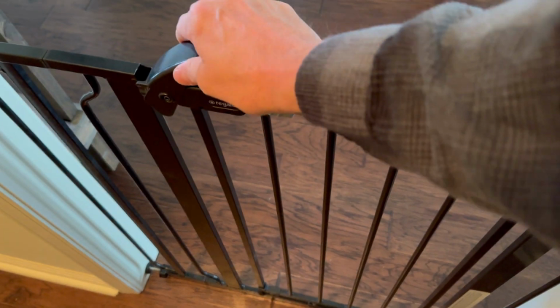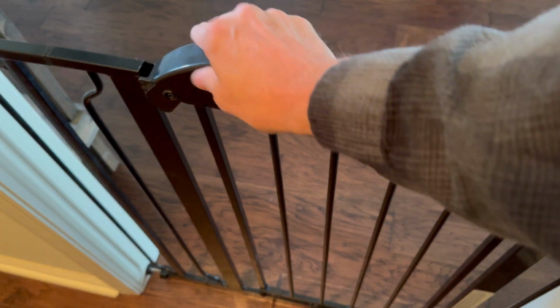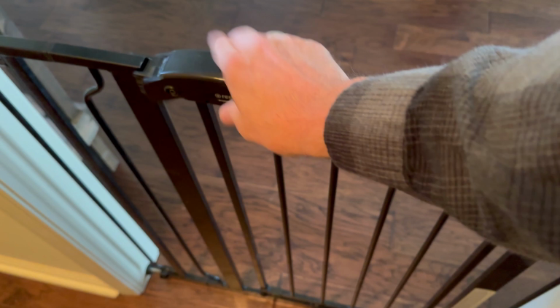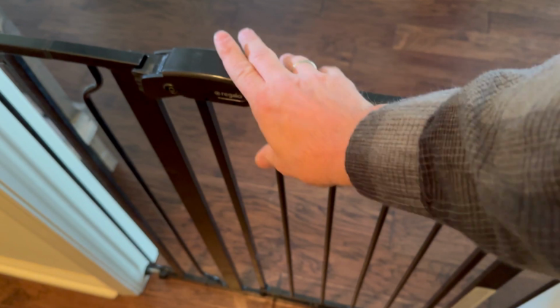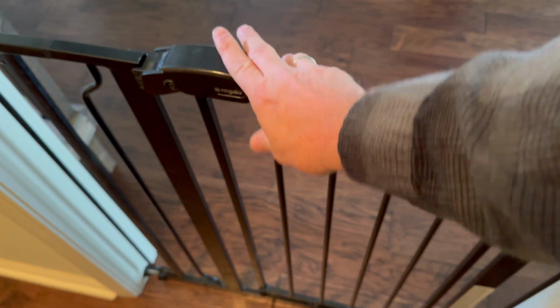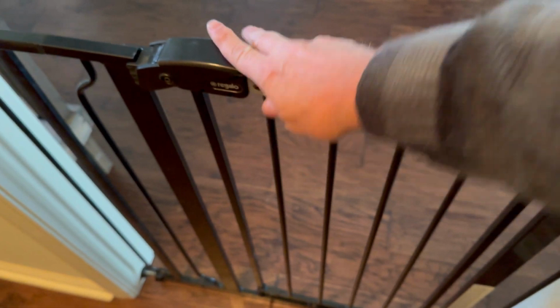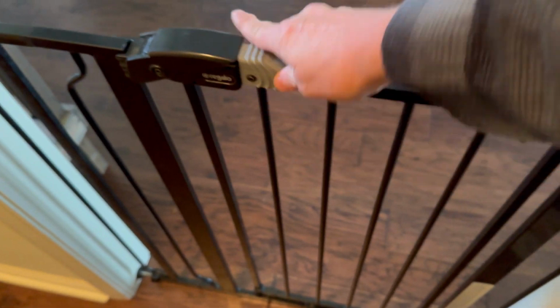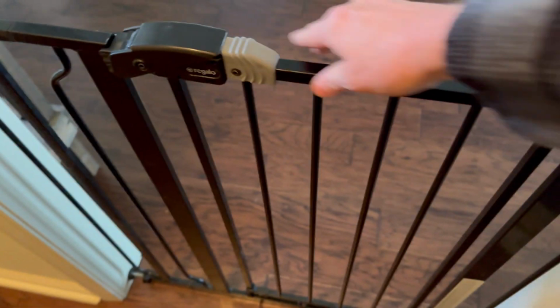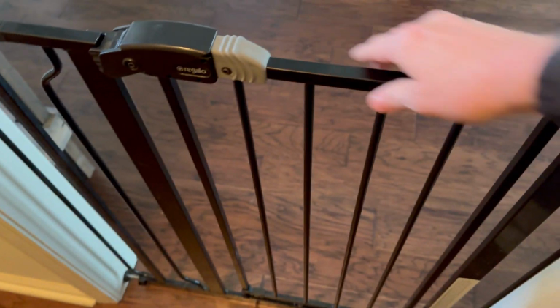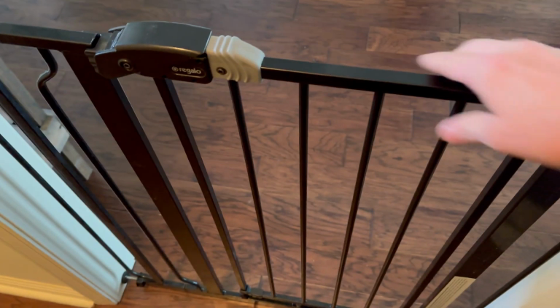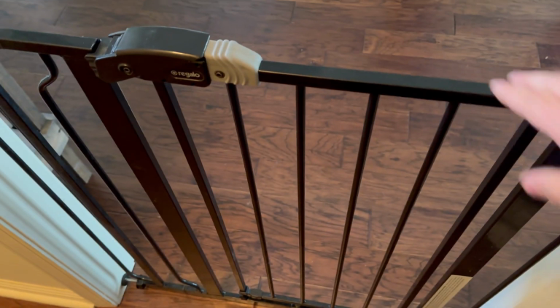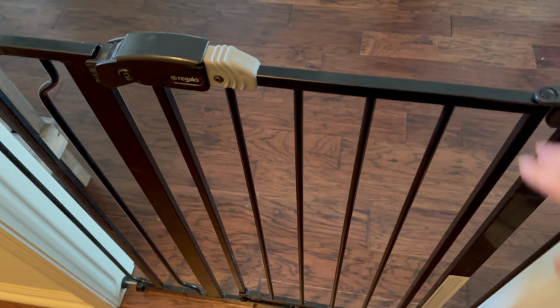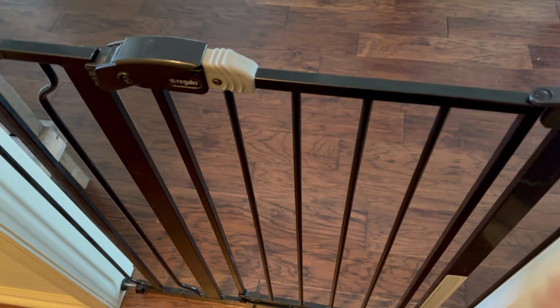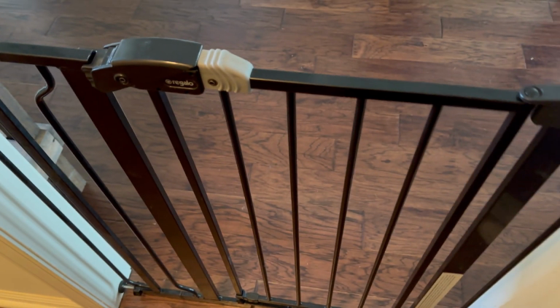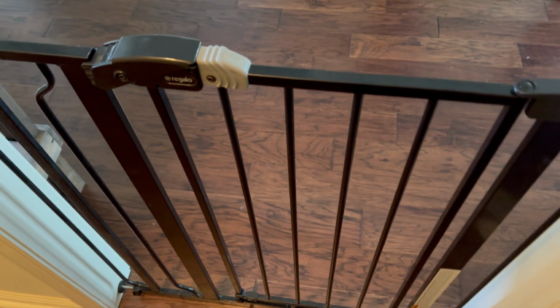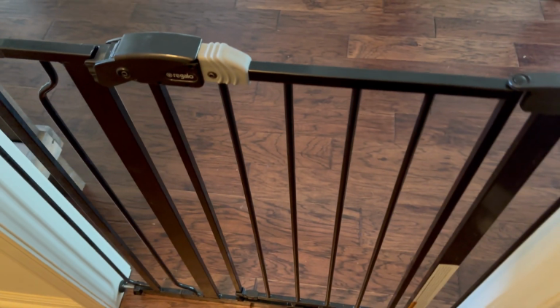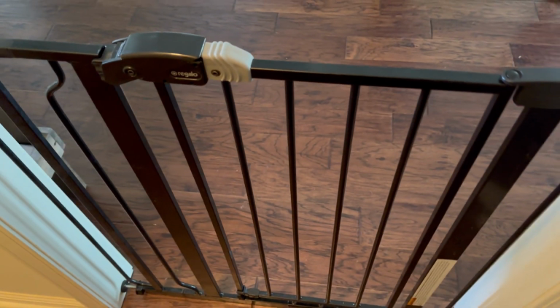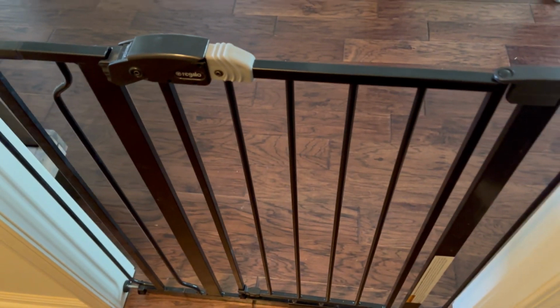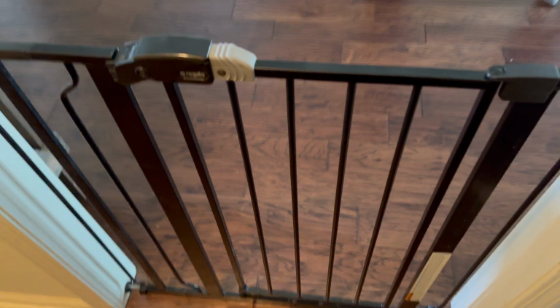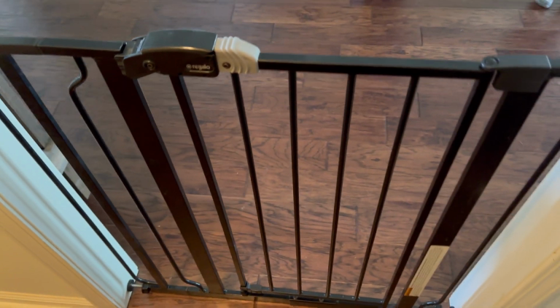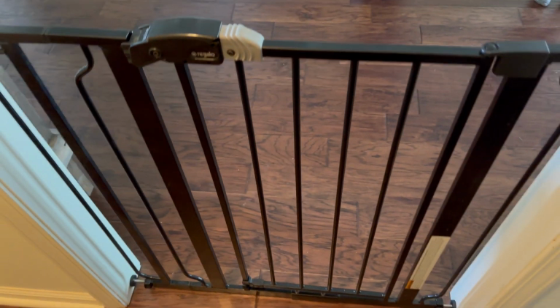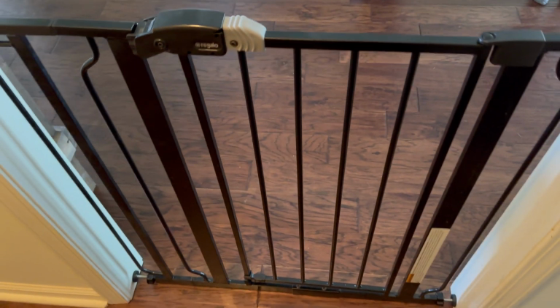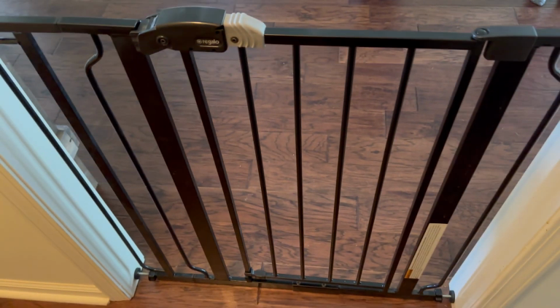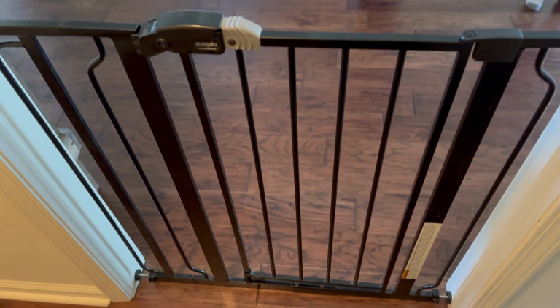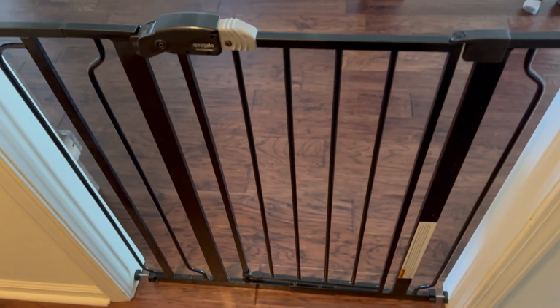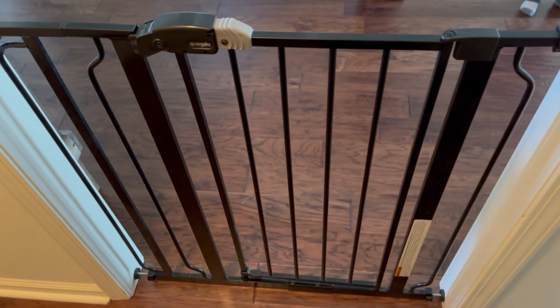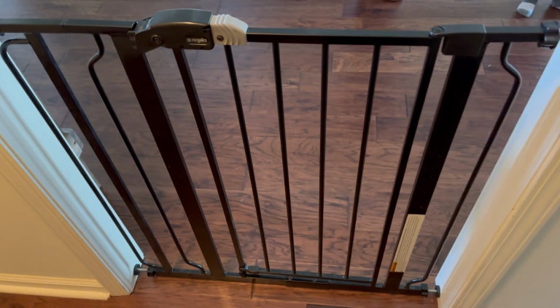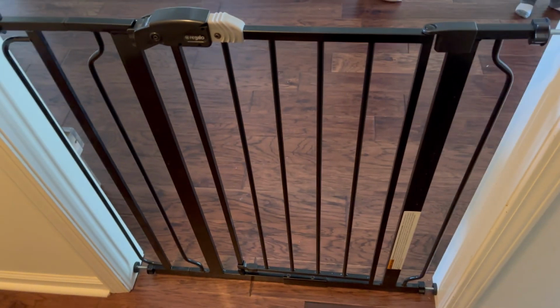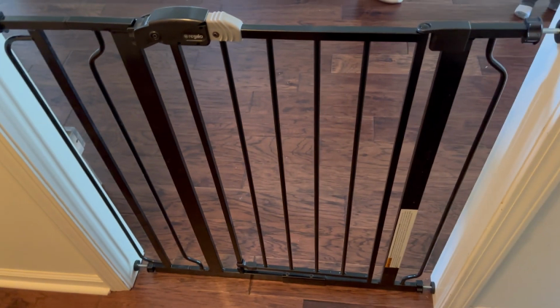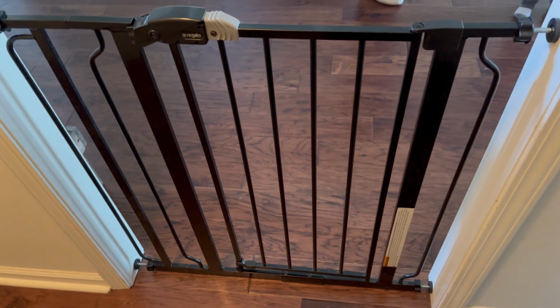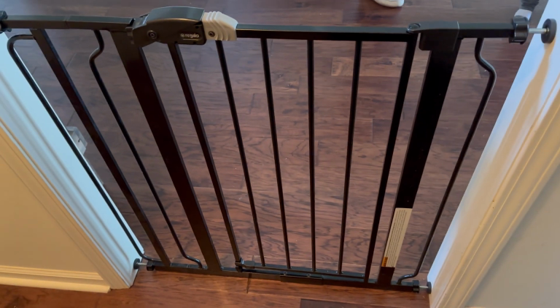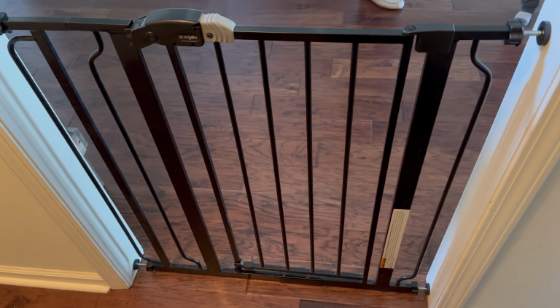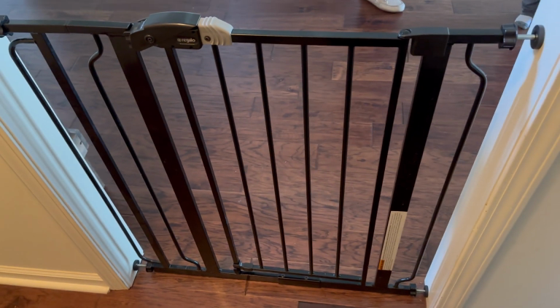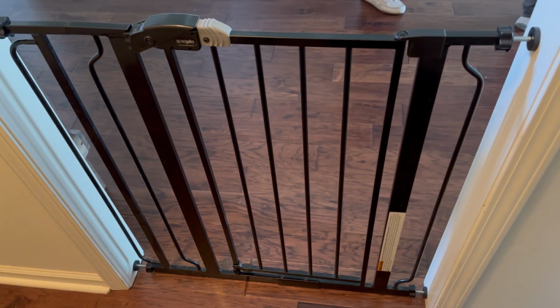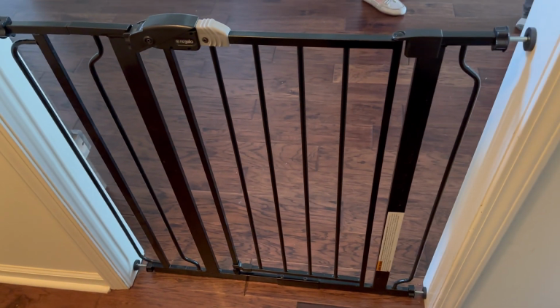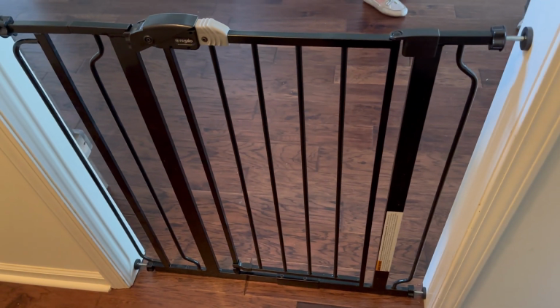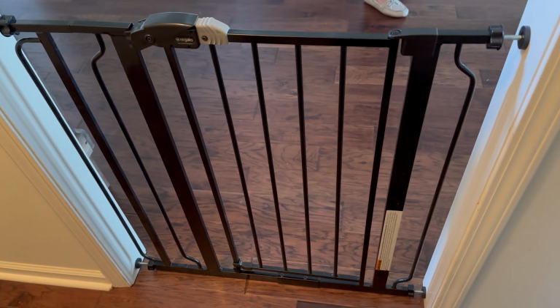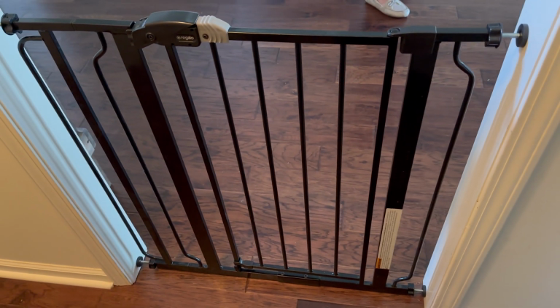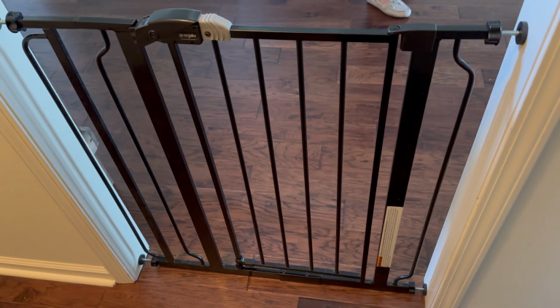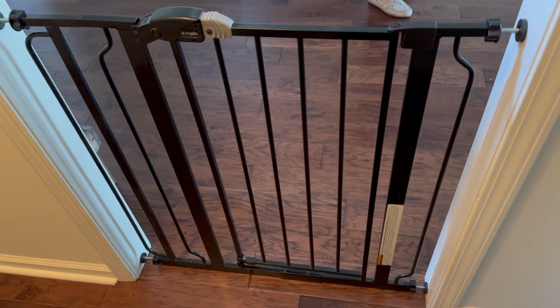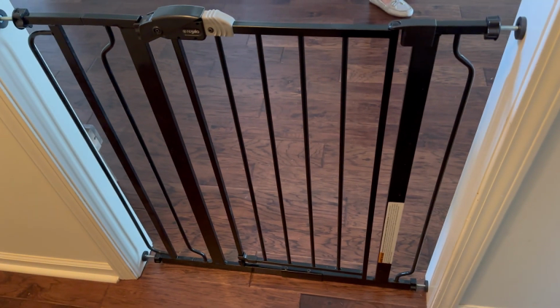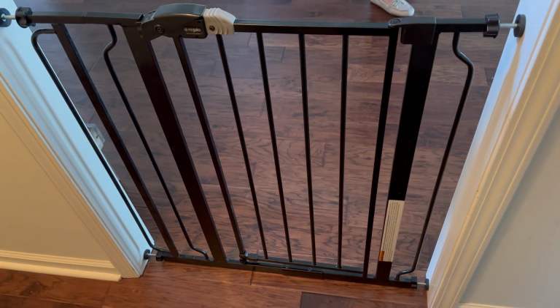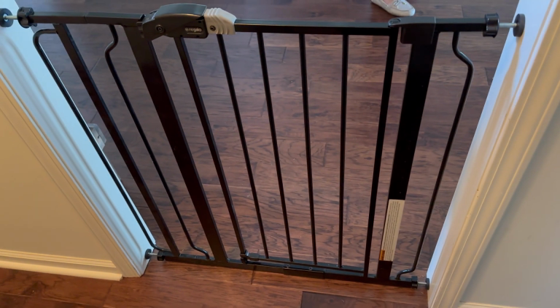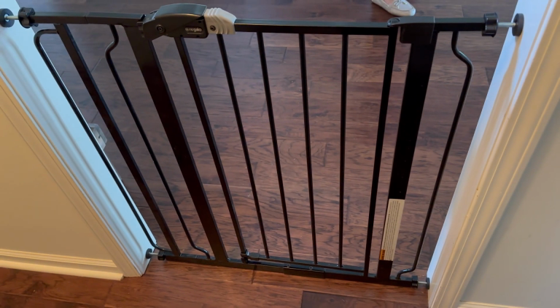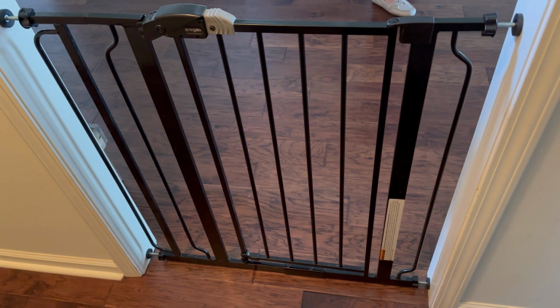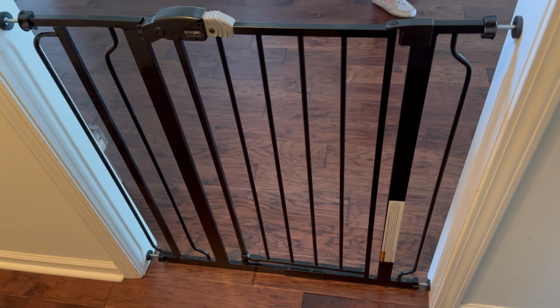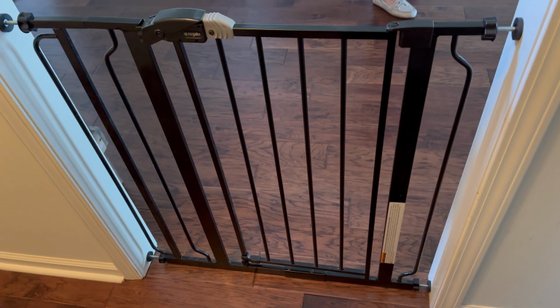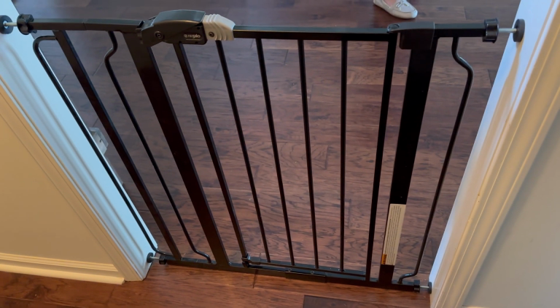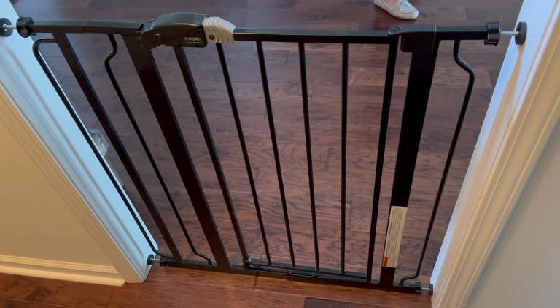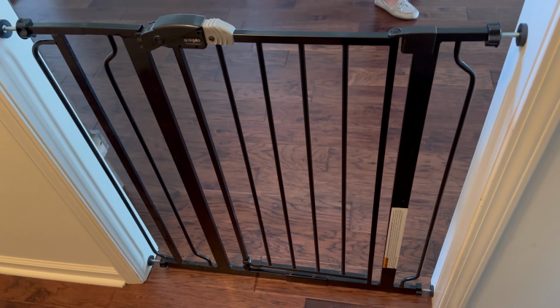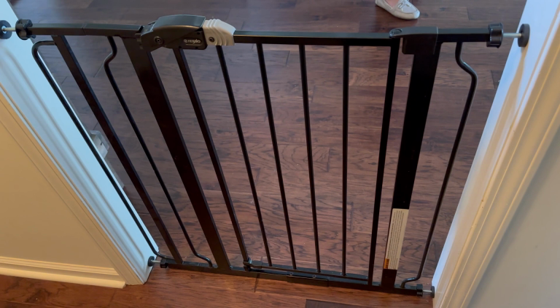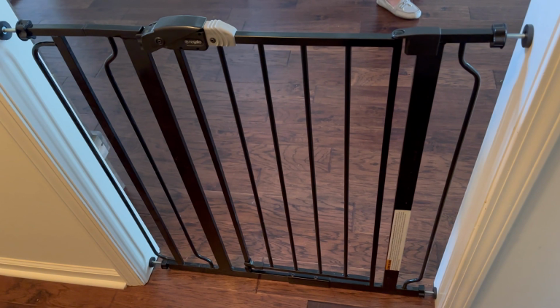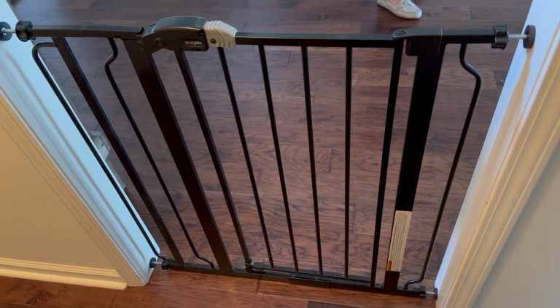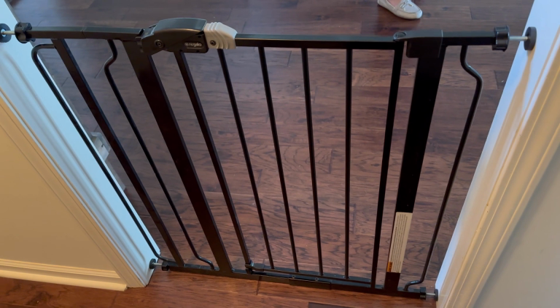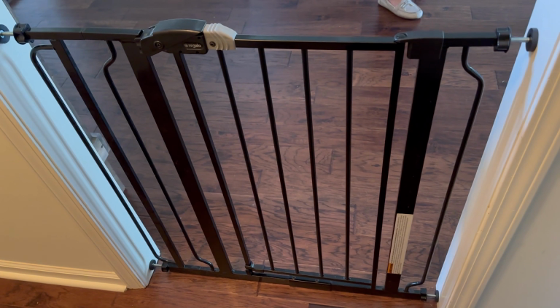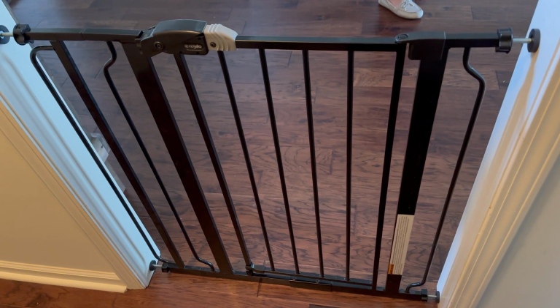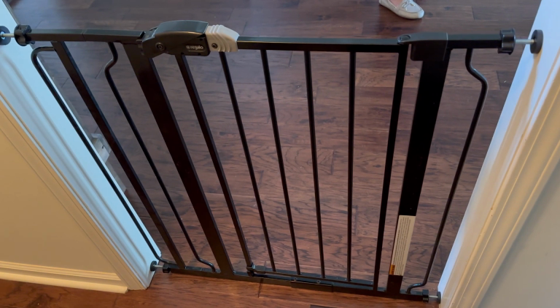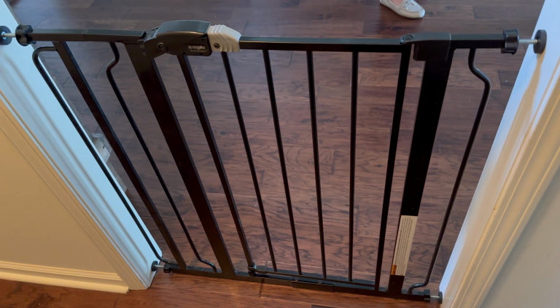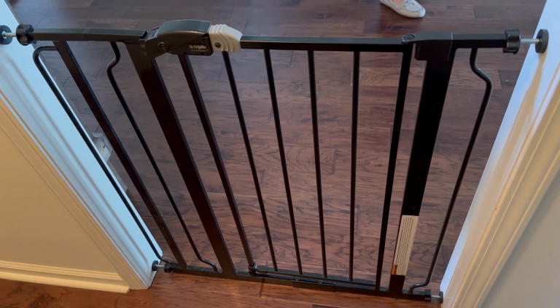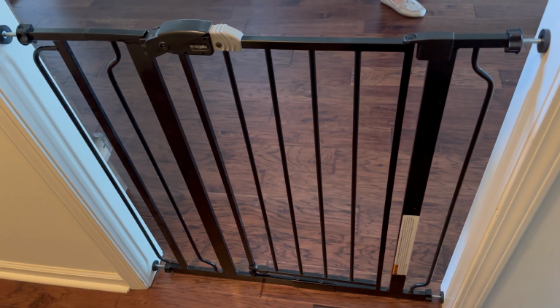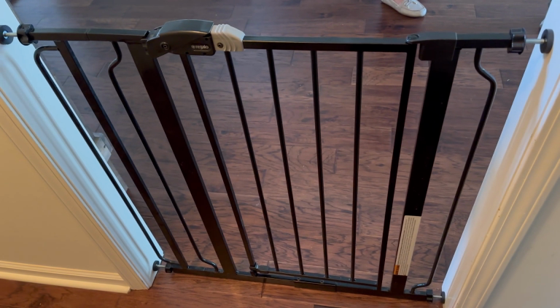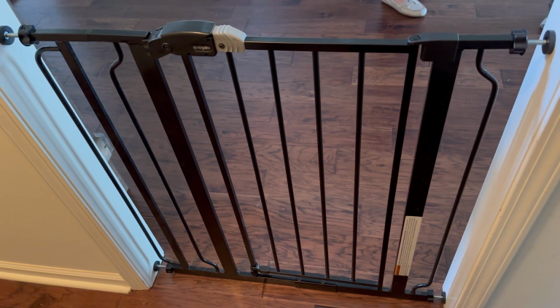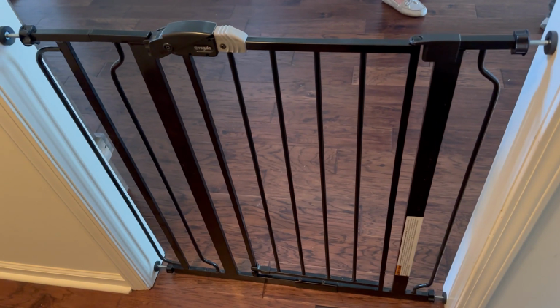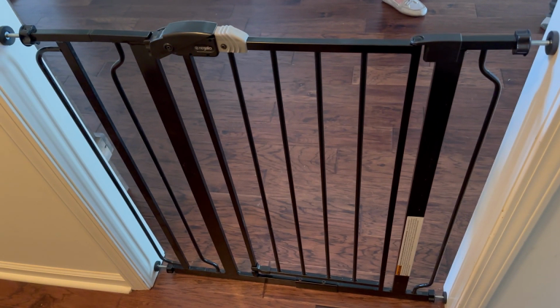I have a 16-month-old at home and he's always getting into everything, and this gate has been a godsend. Highly recommend.